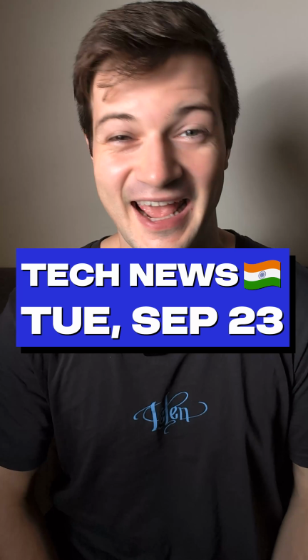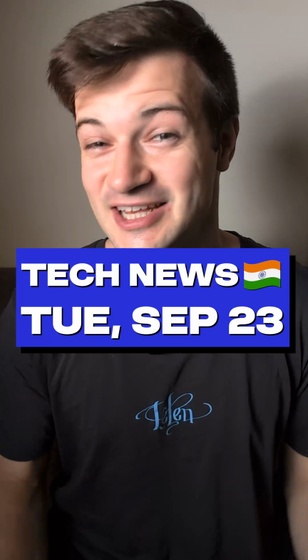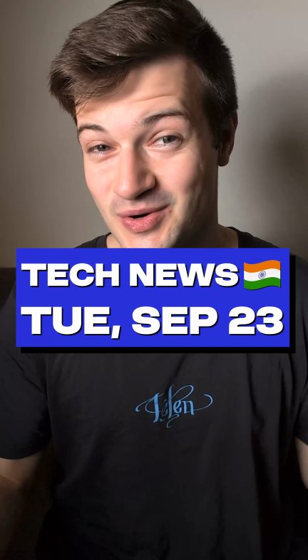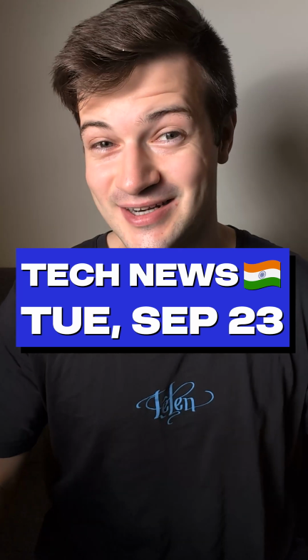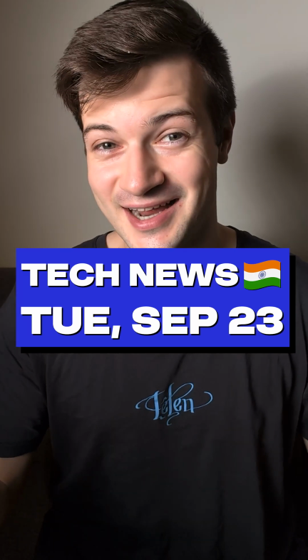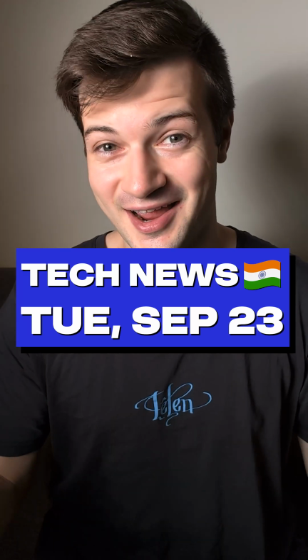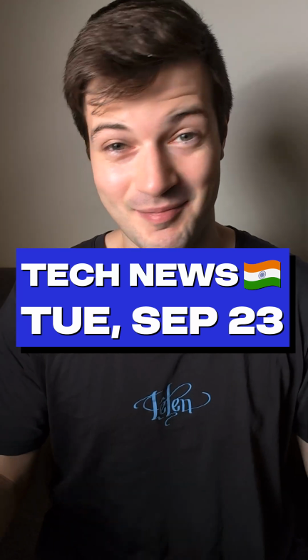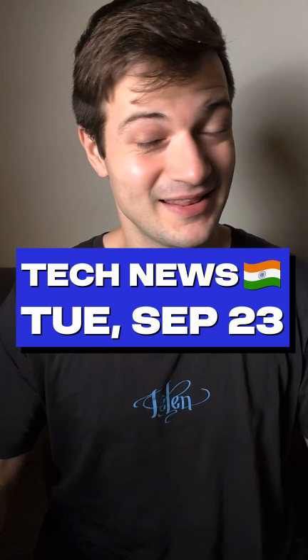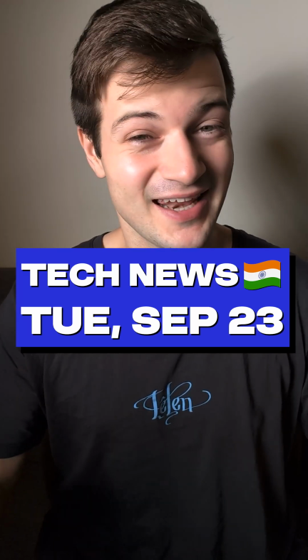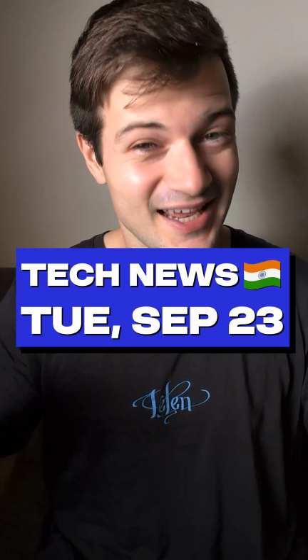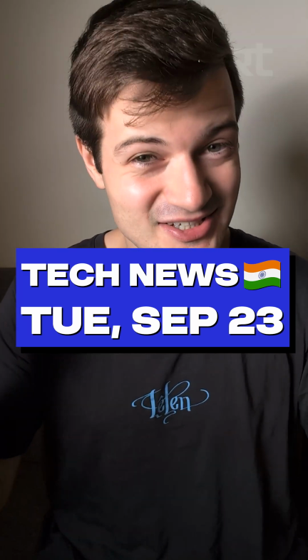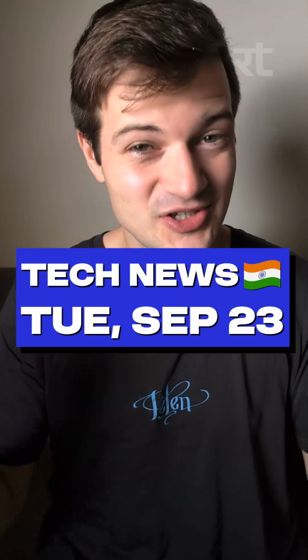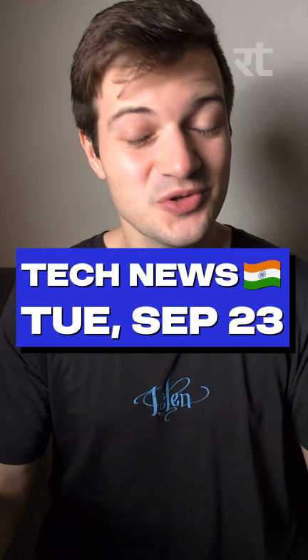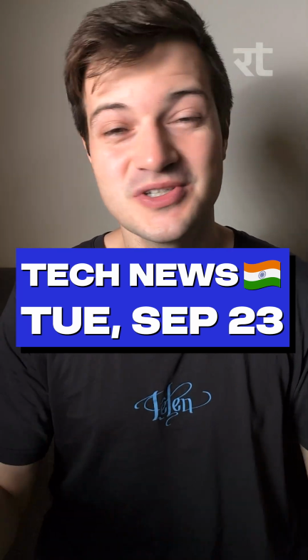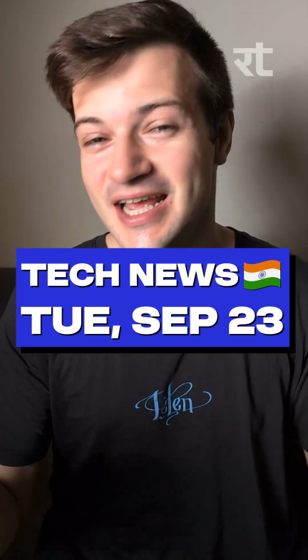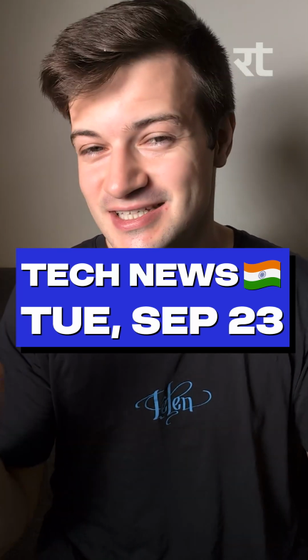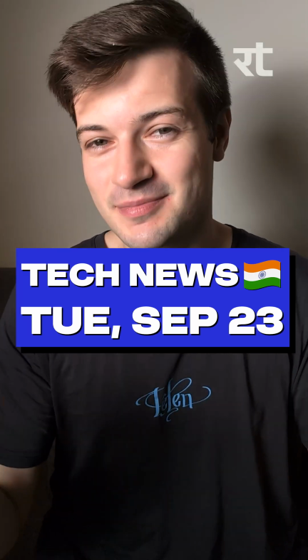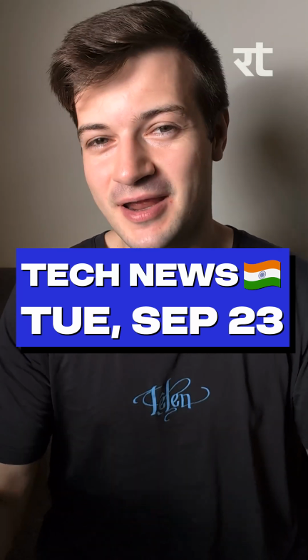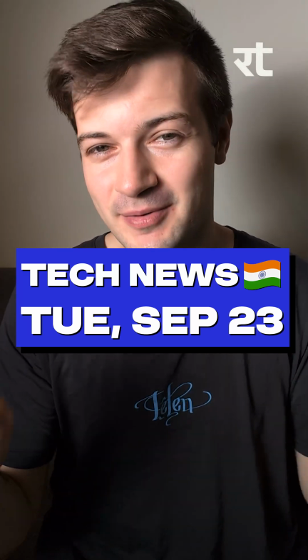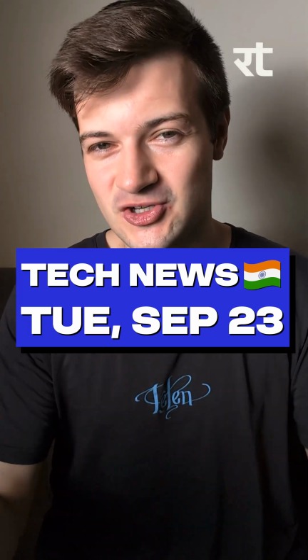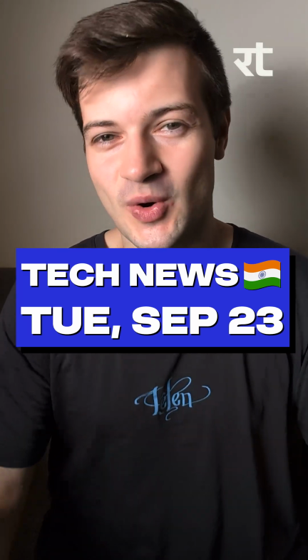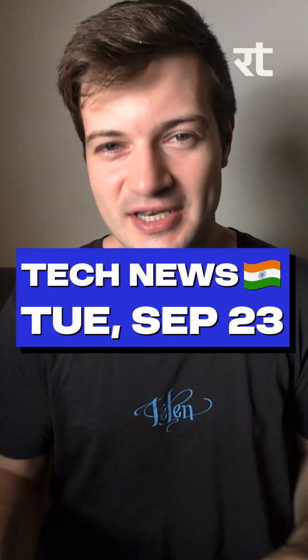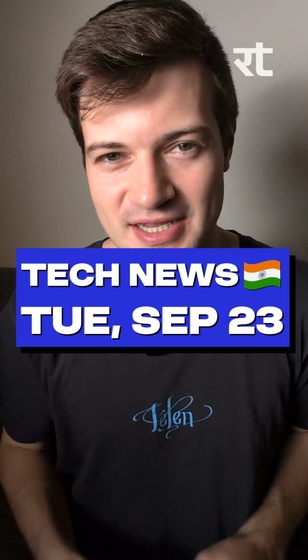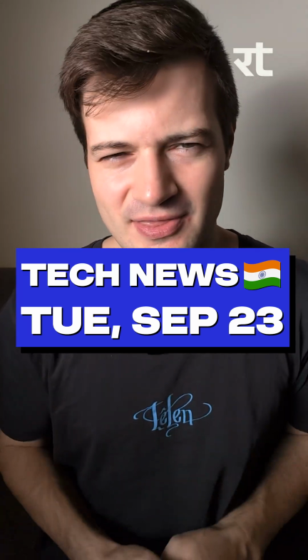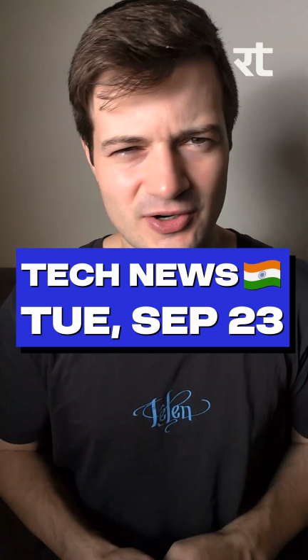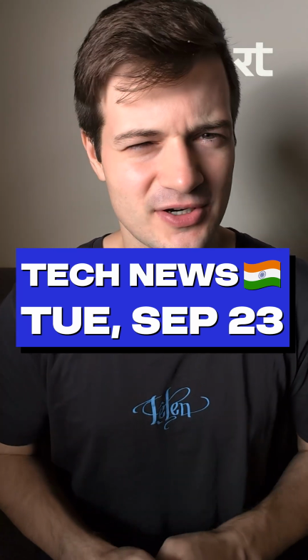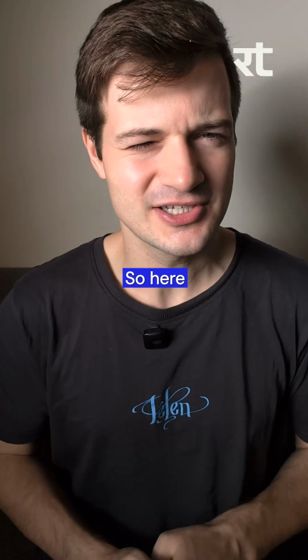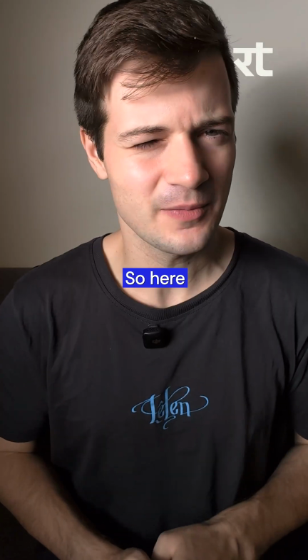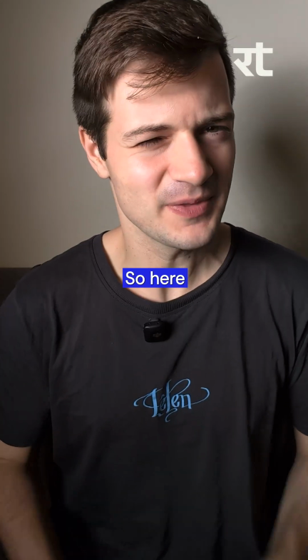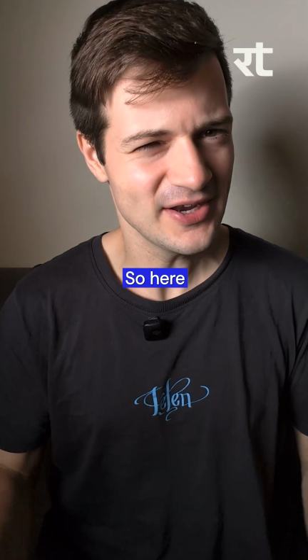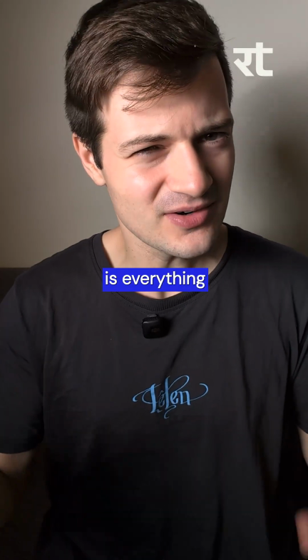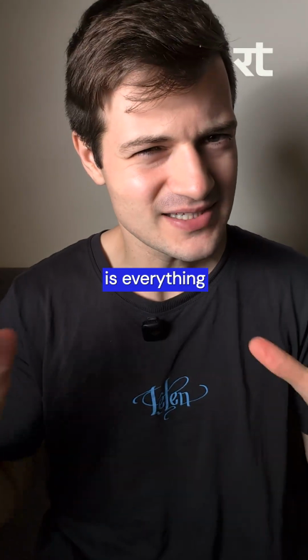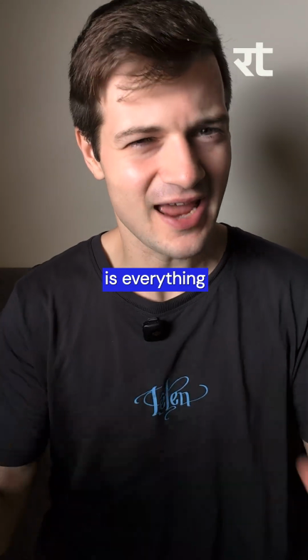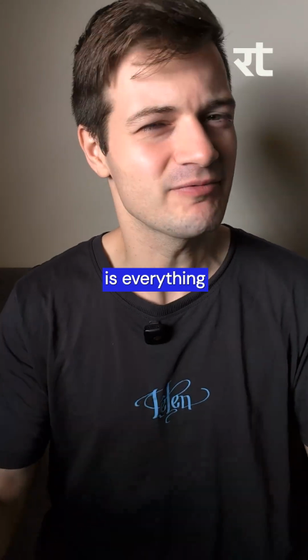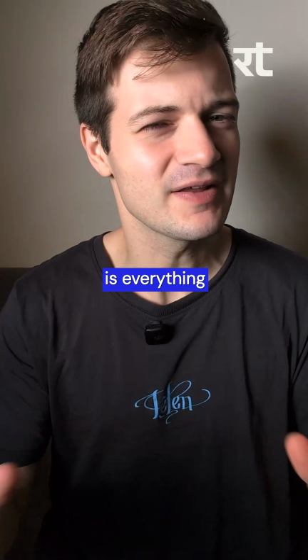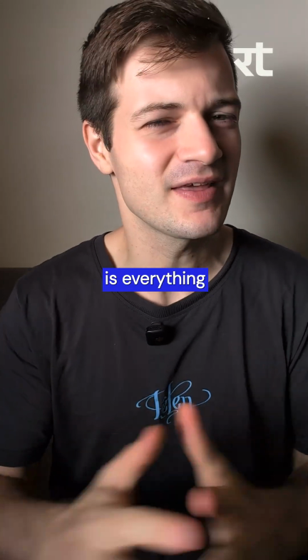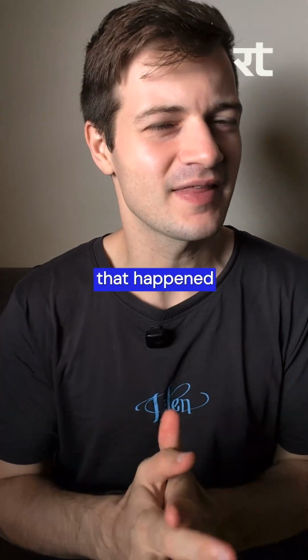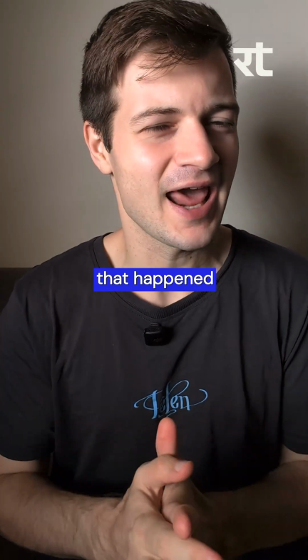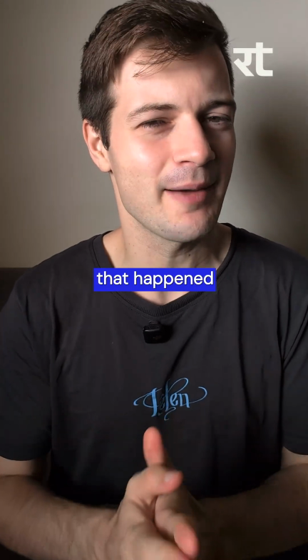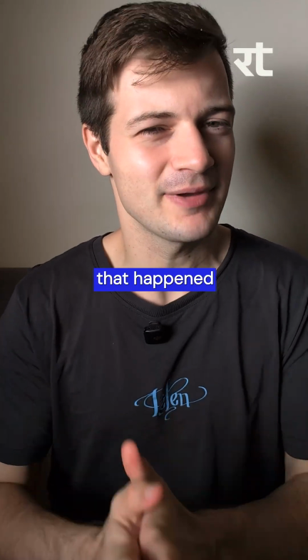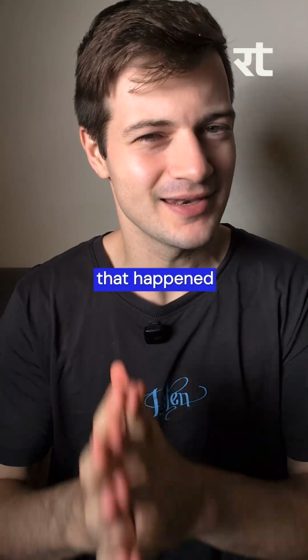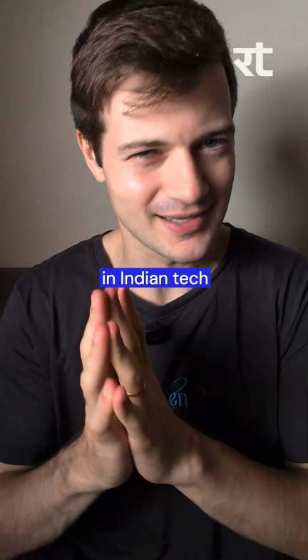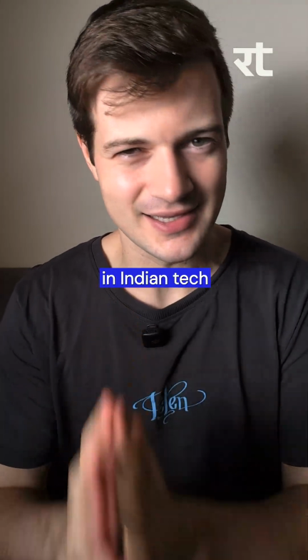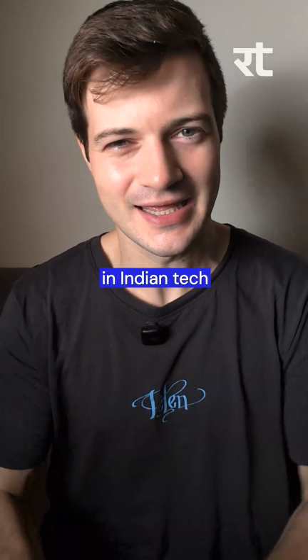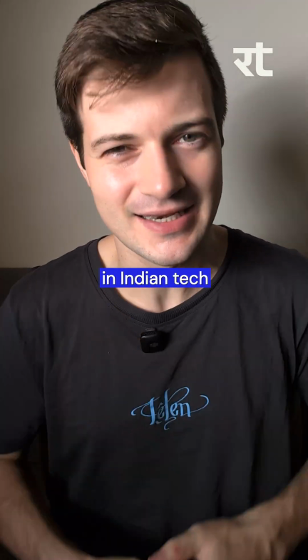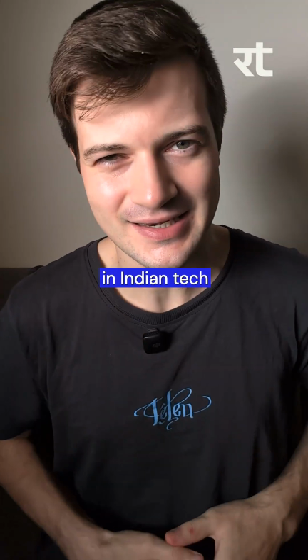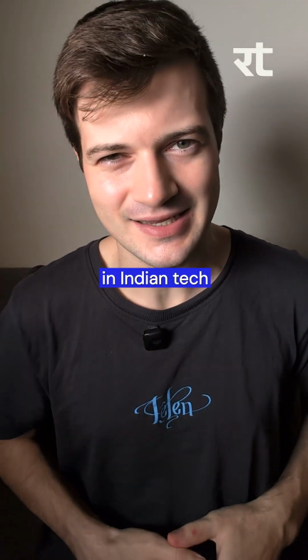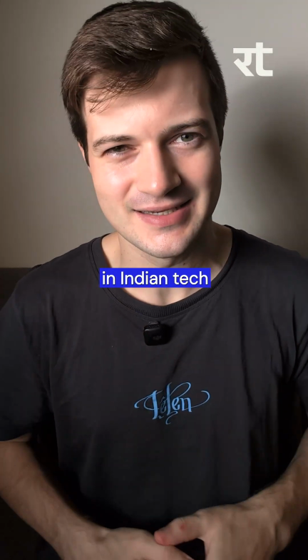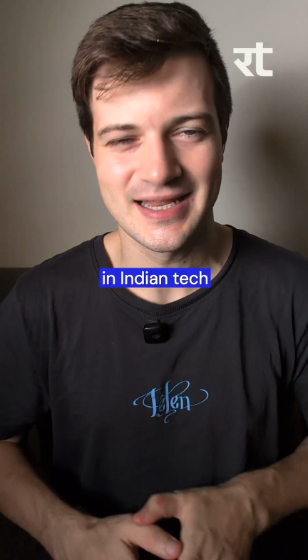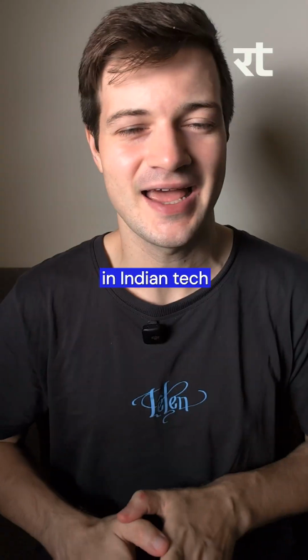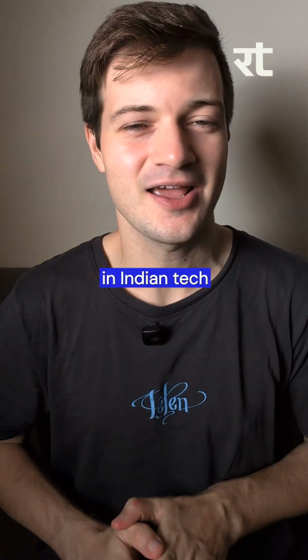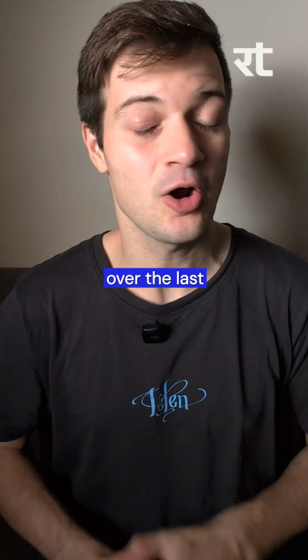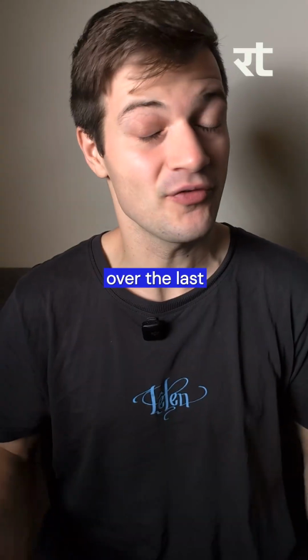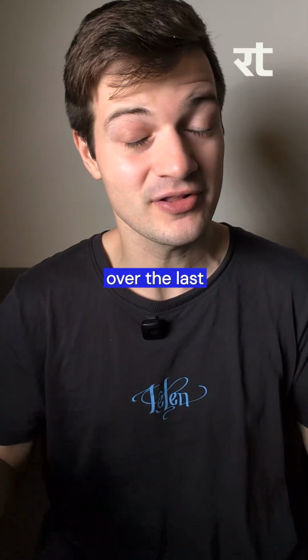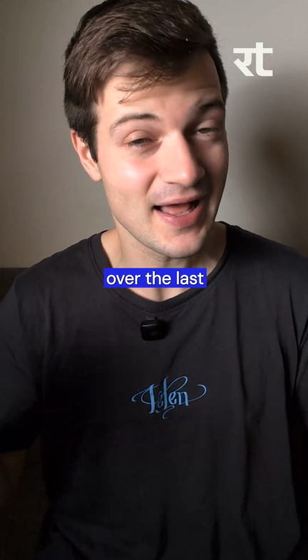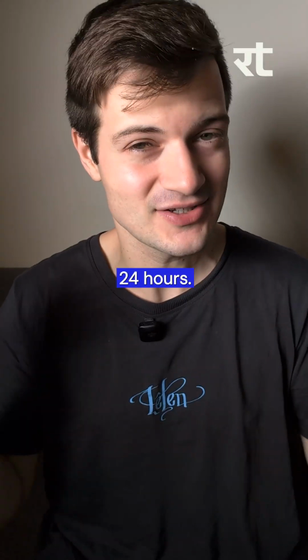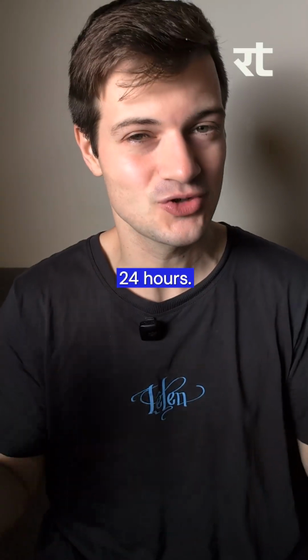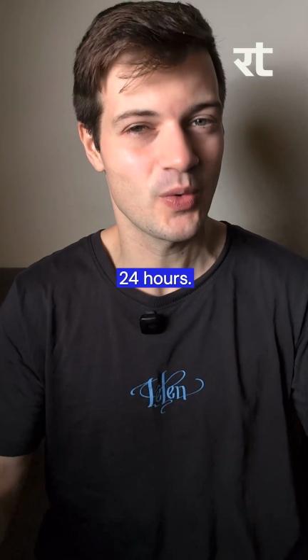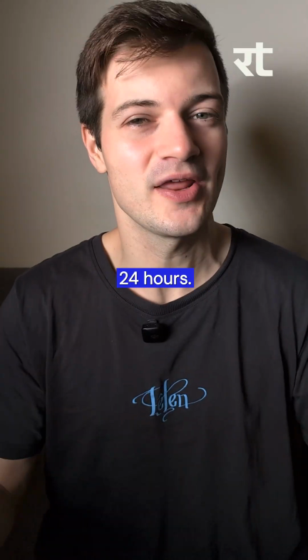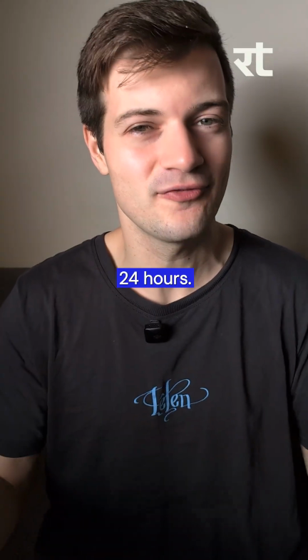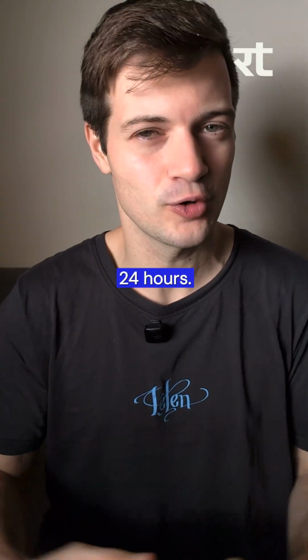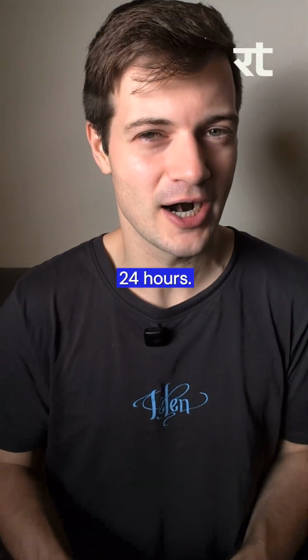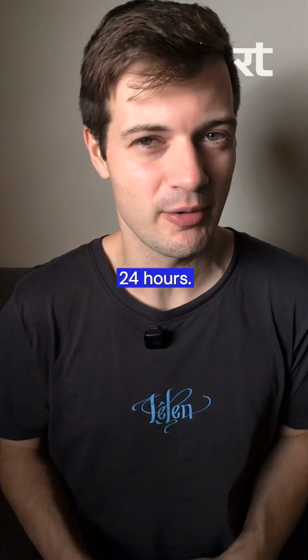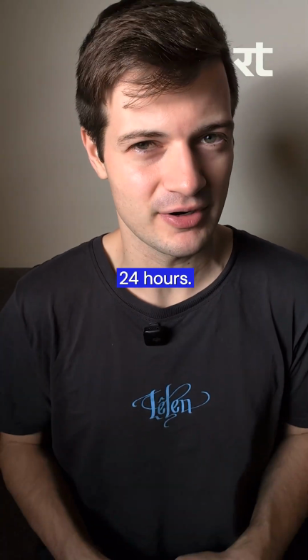It's Runtime, and today is Tuesday, September 23rd, so here's everything that happened in Indian tech over the last 24 hours.